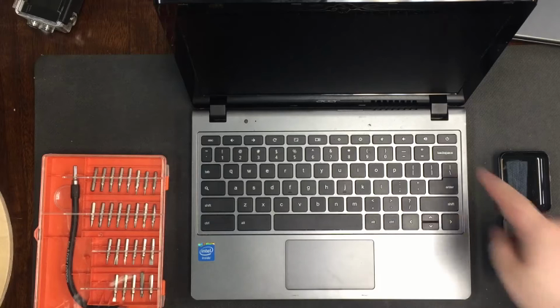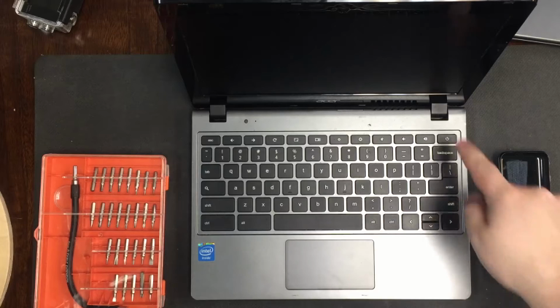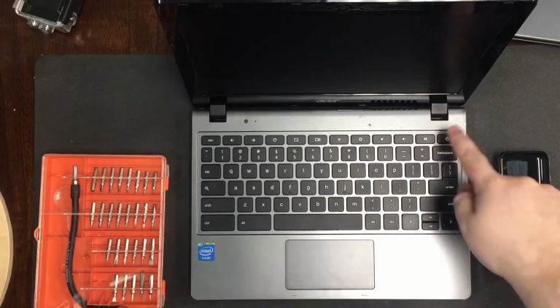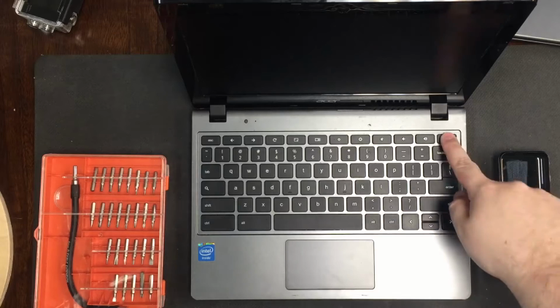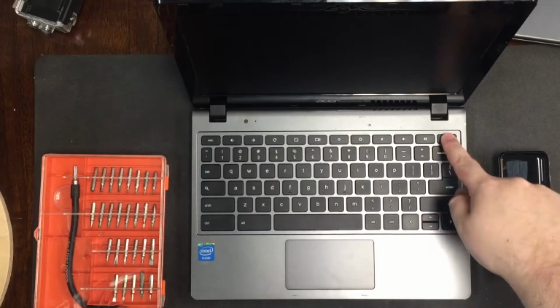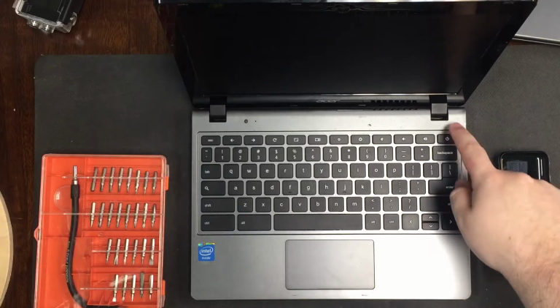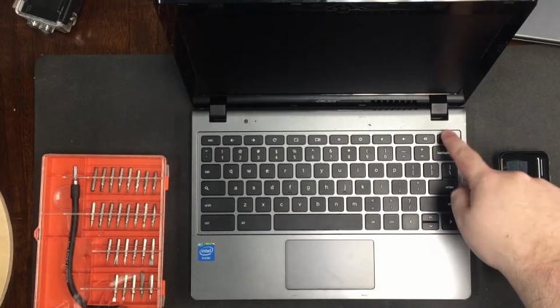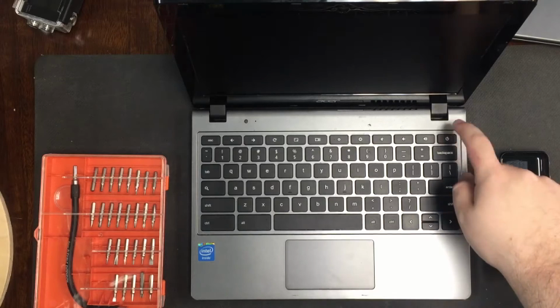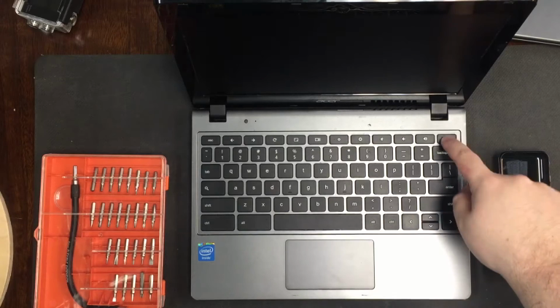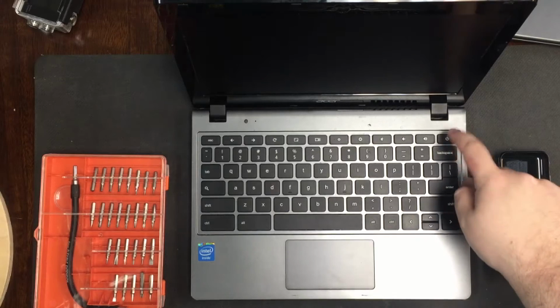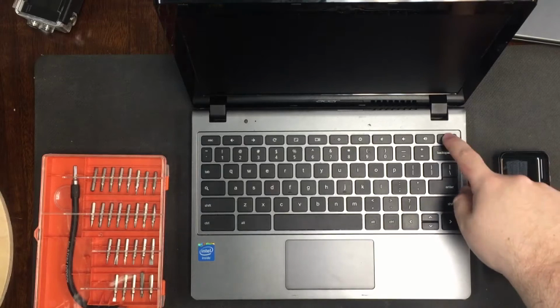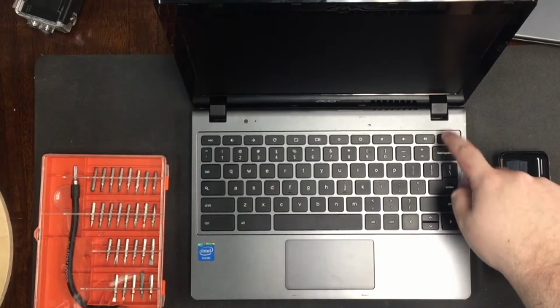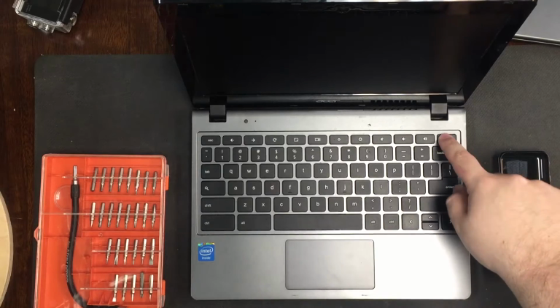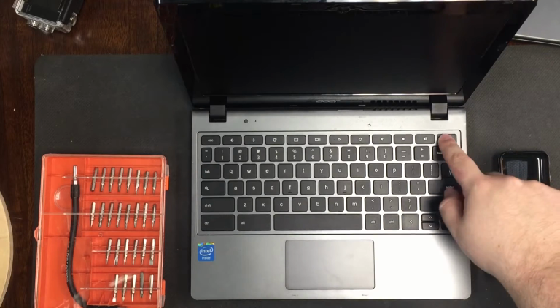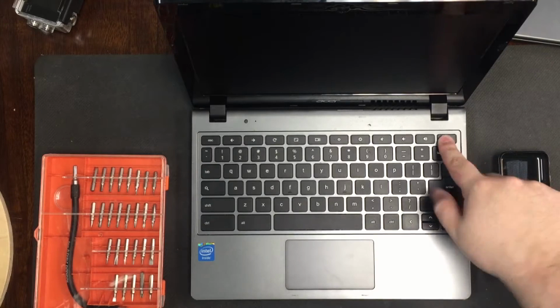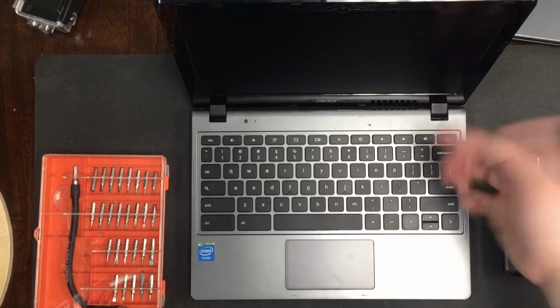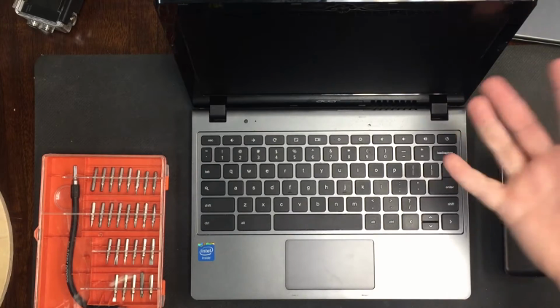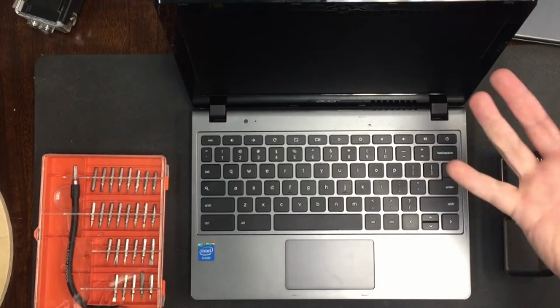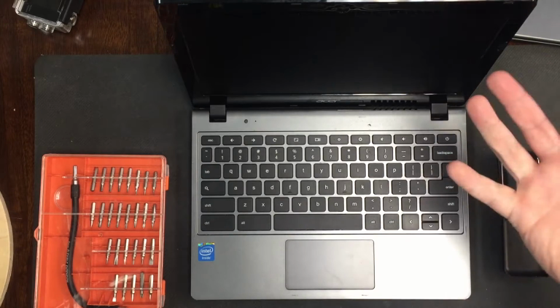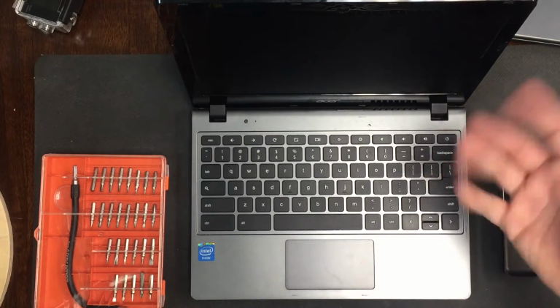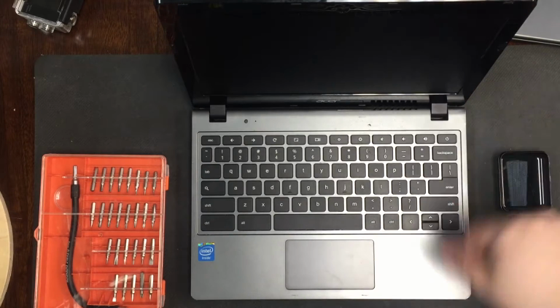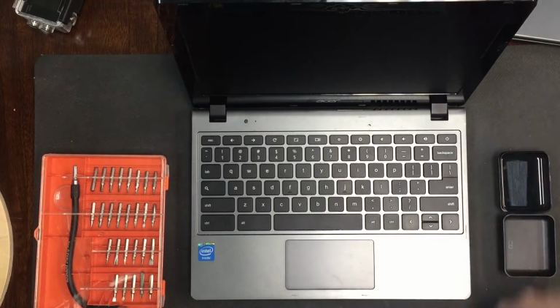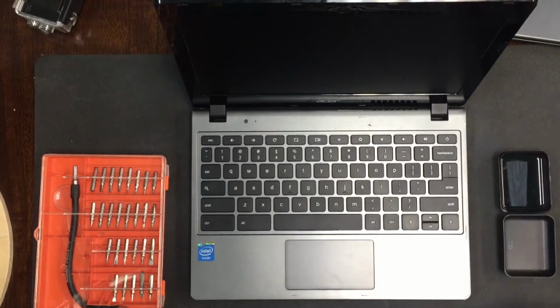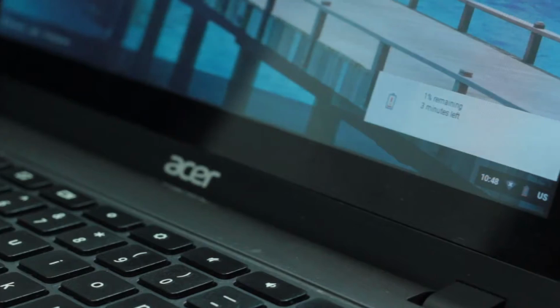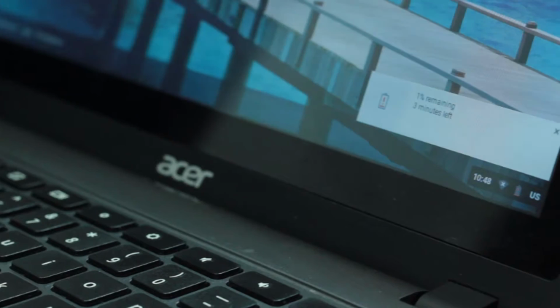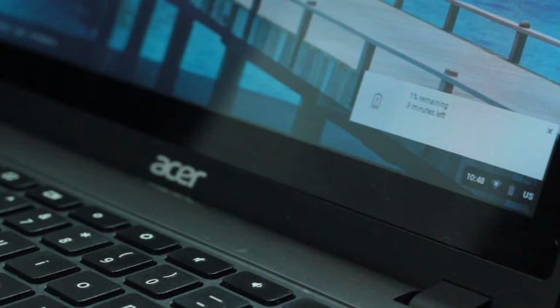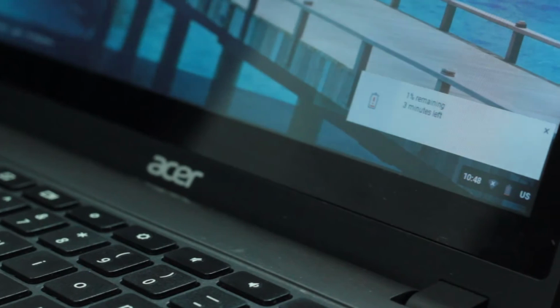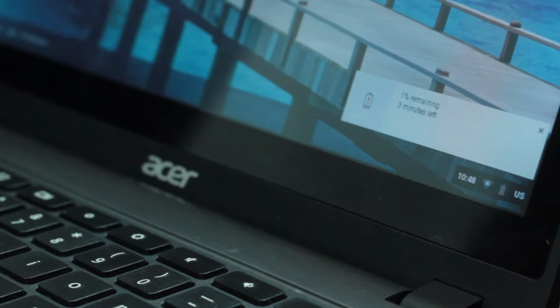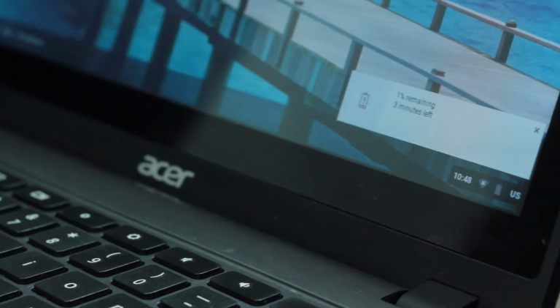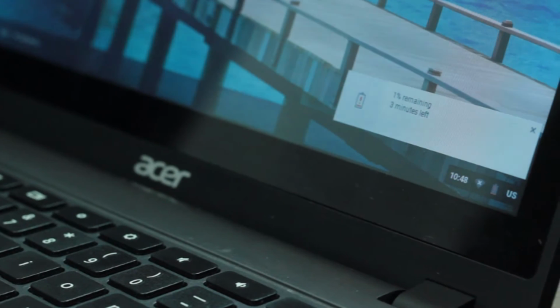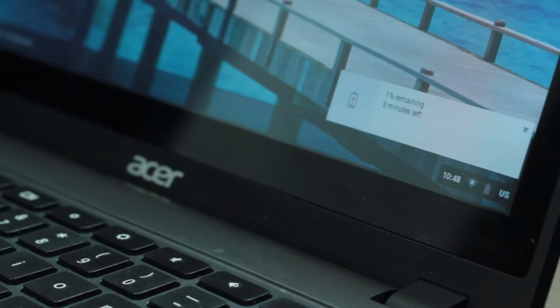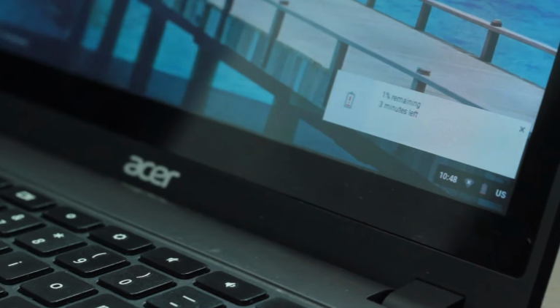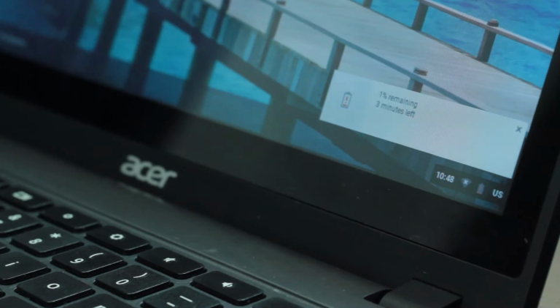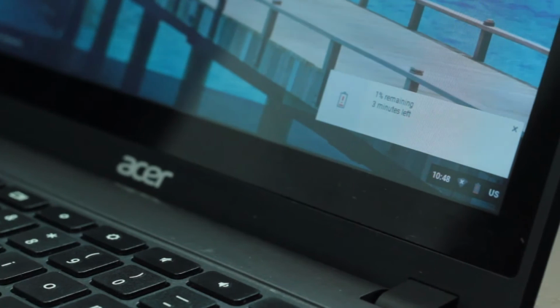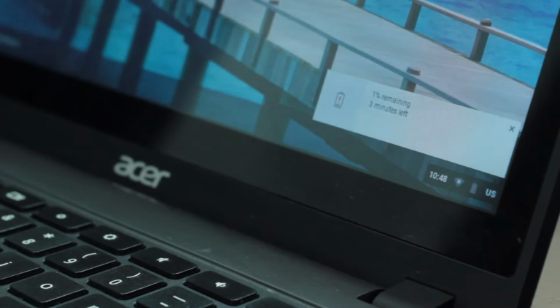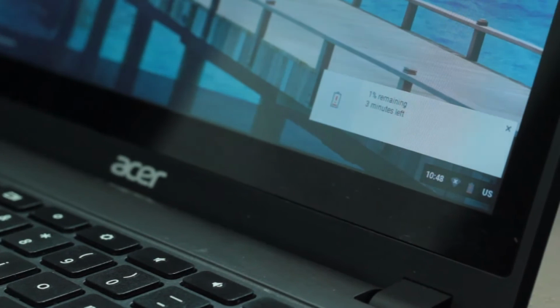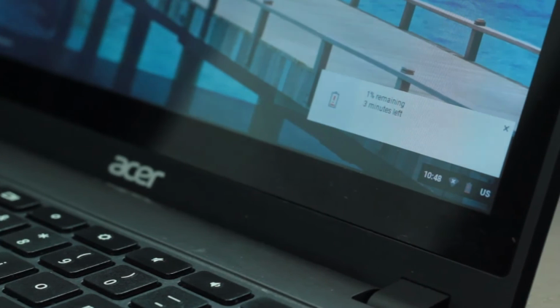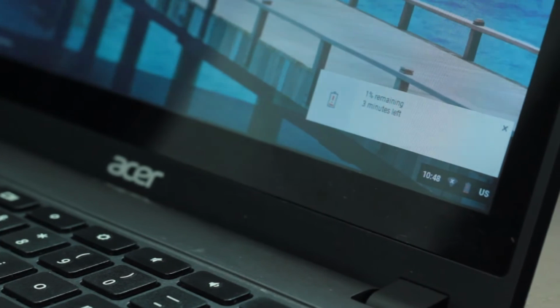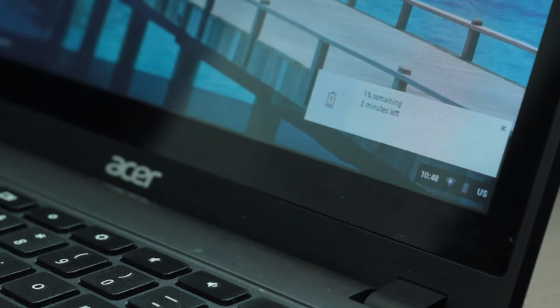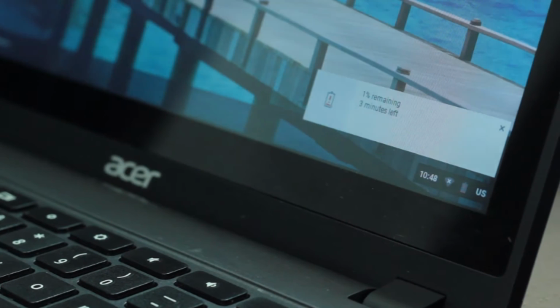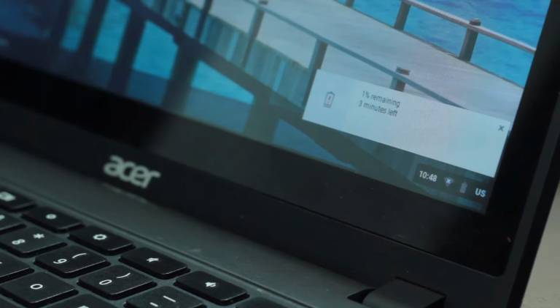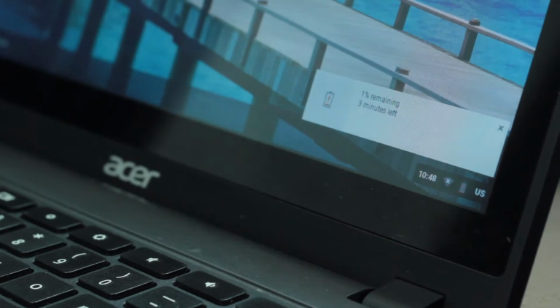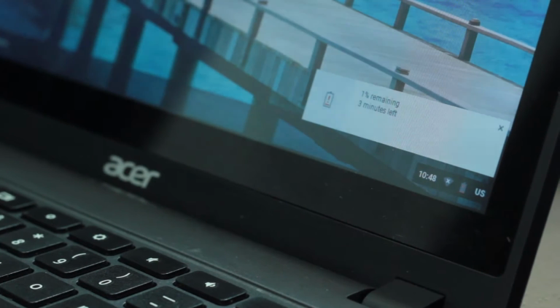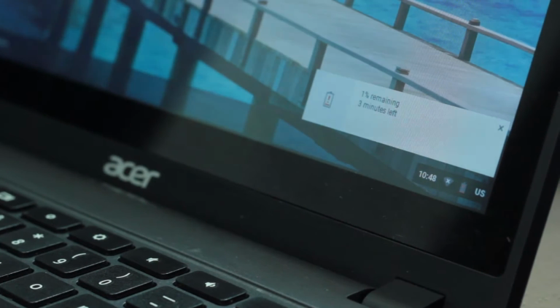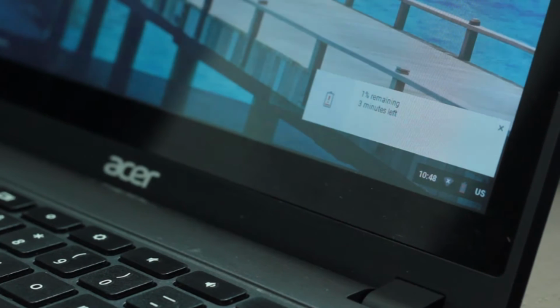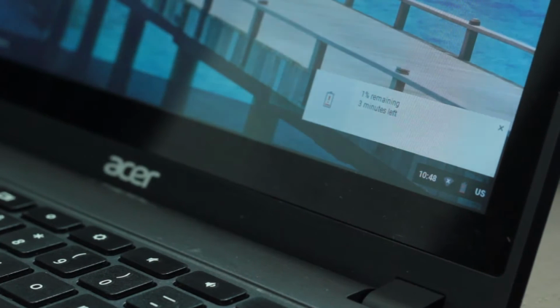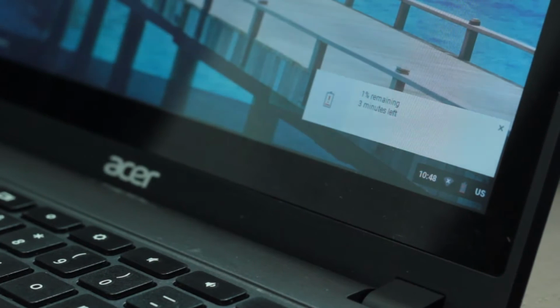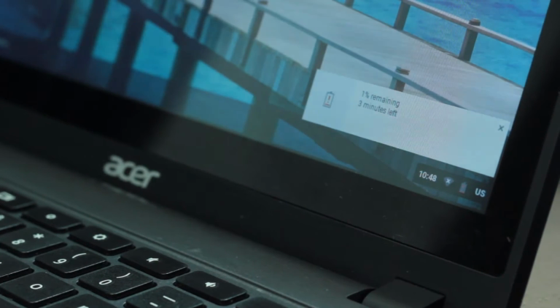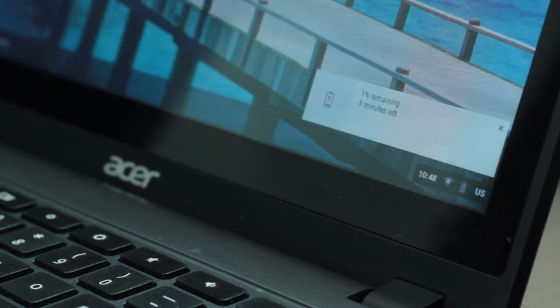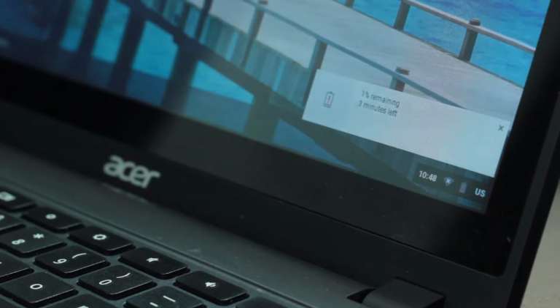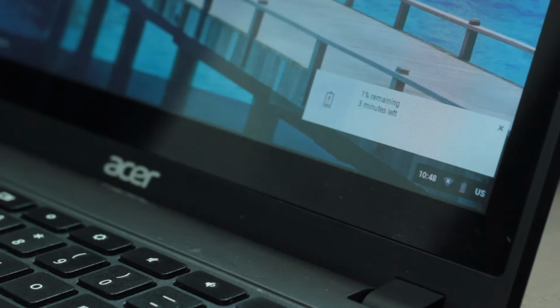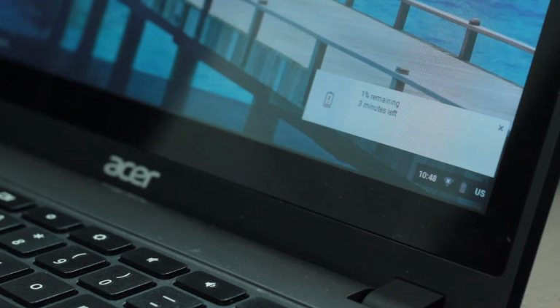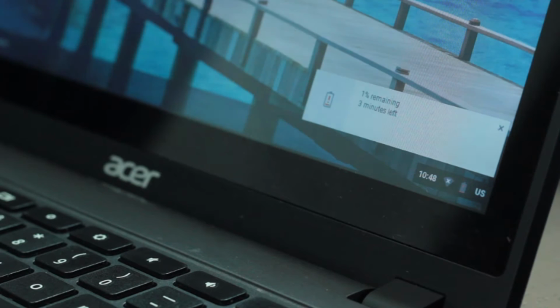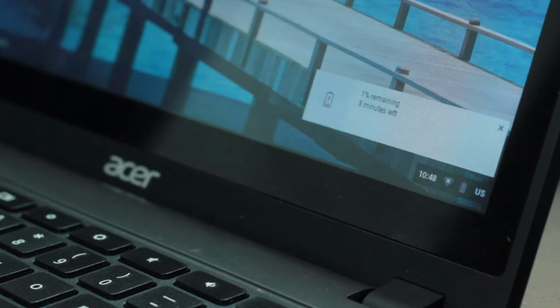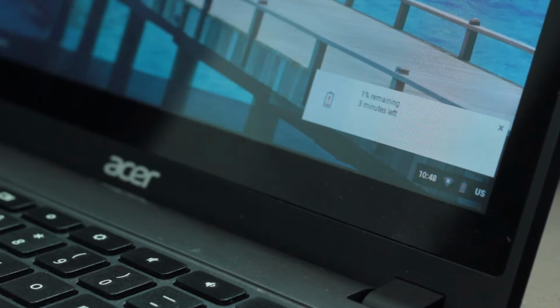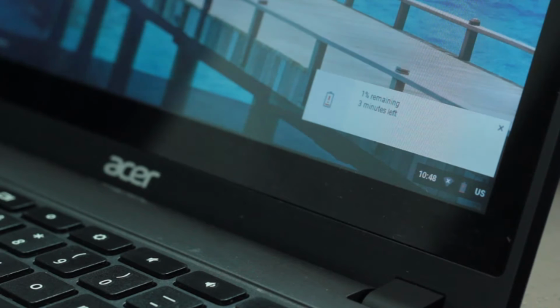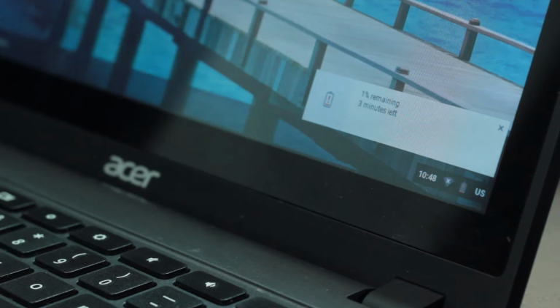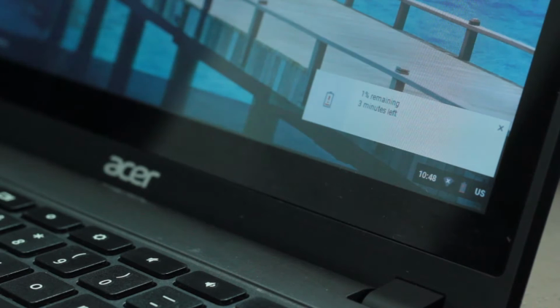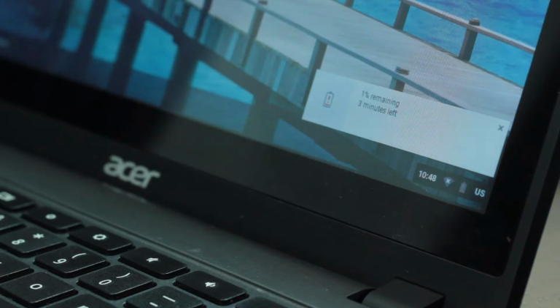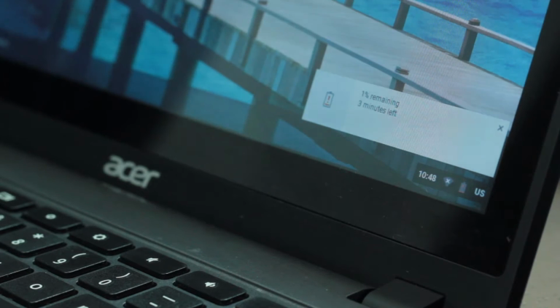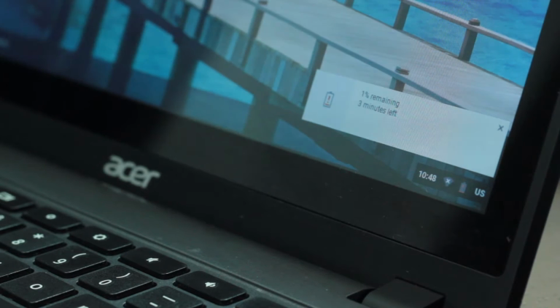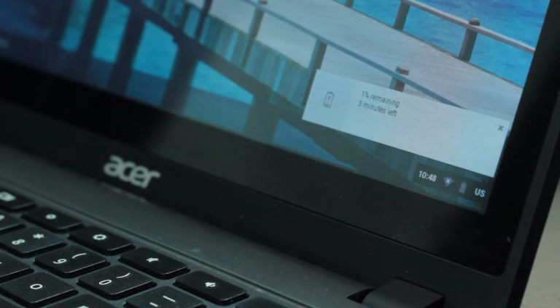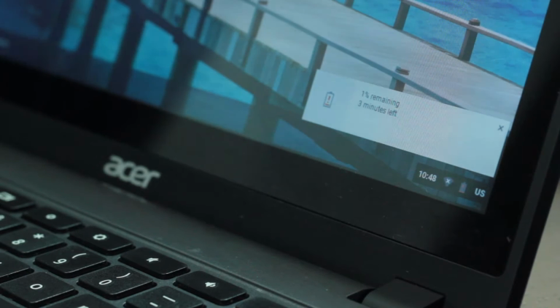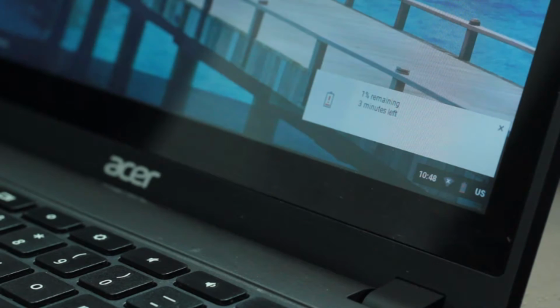If your Chromebook isn't turning on, holding a charge, or not charging at all, more than likely you'll need to replace your battery.